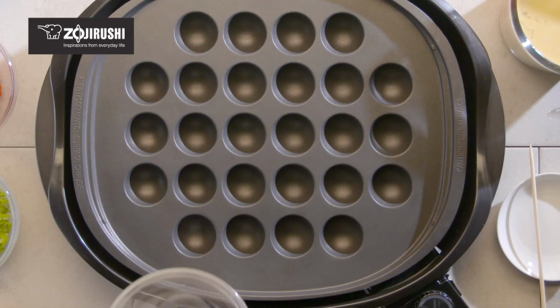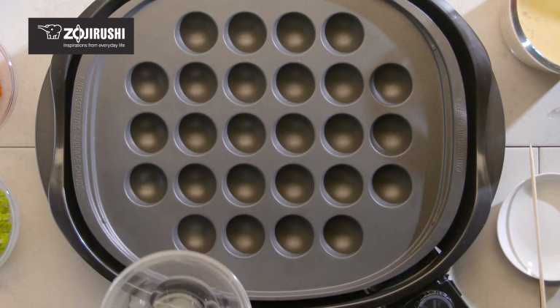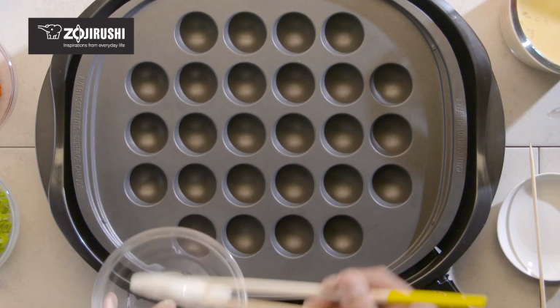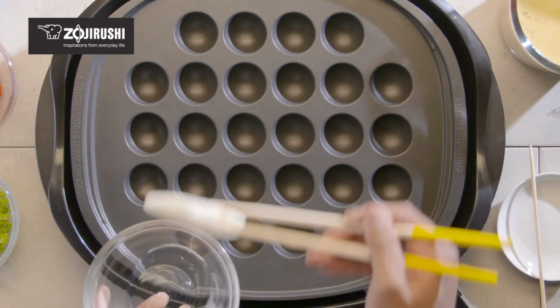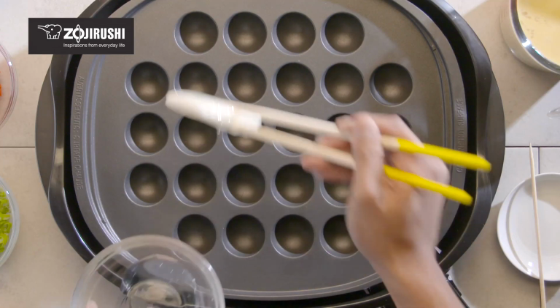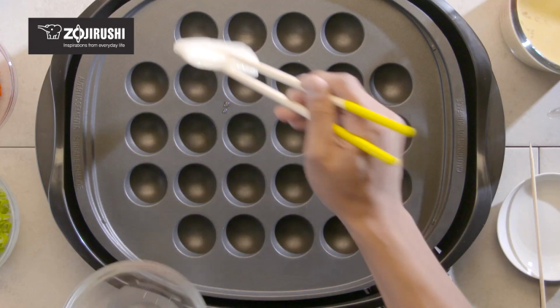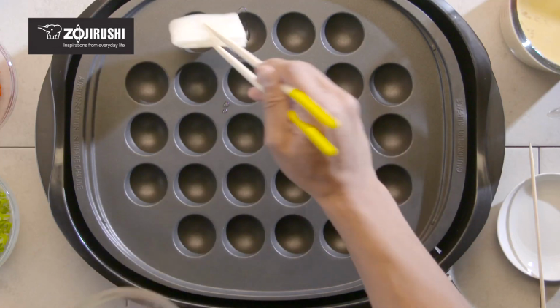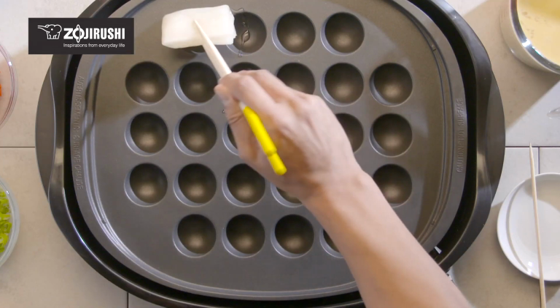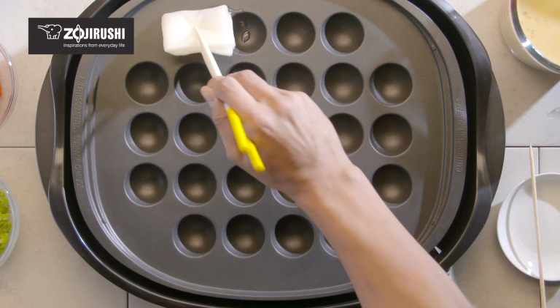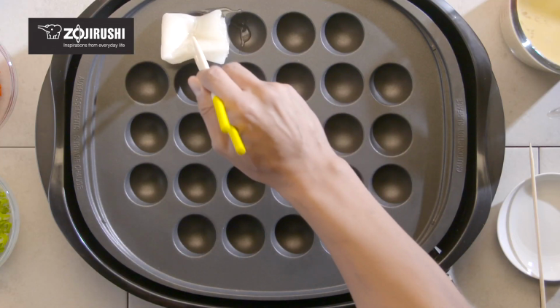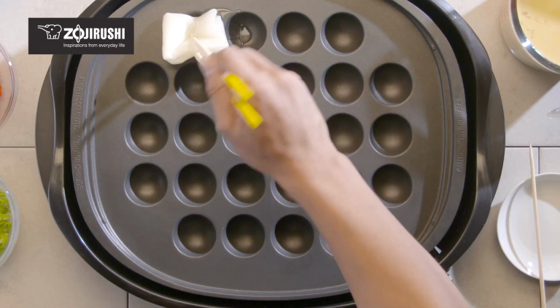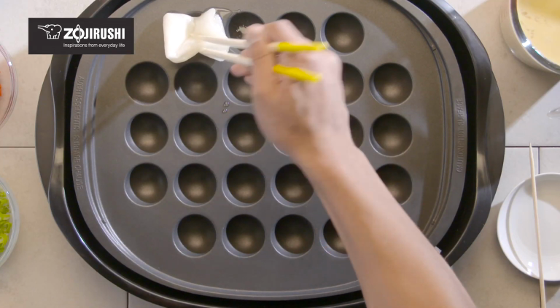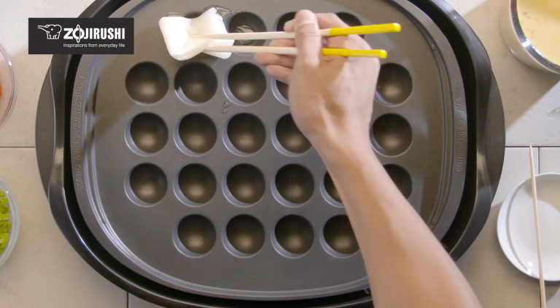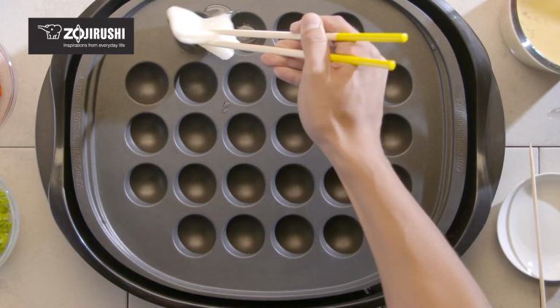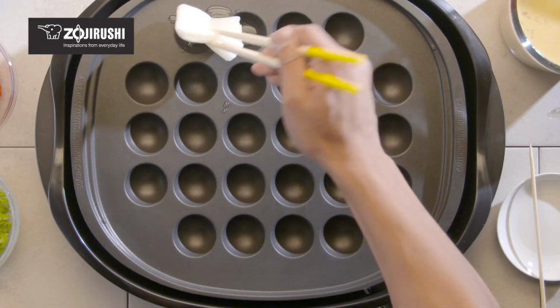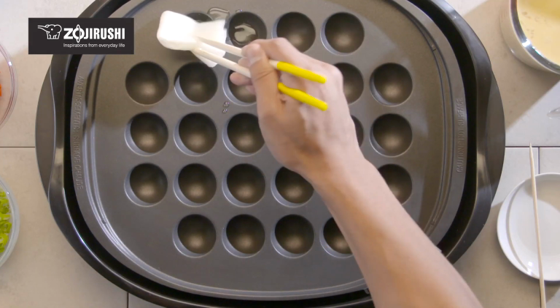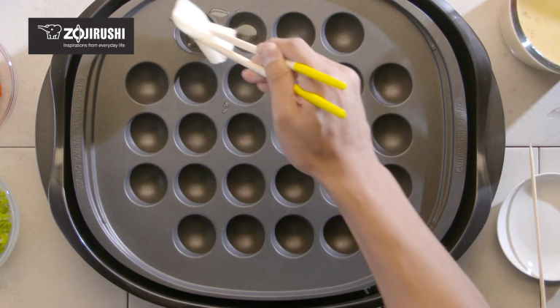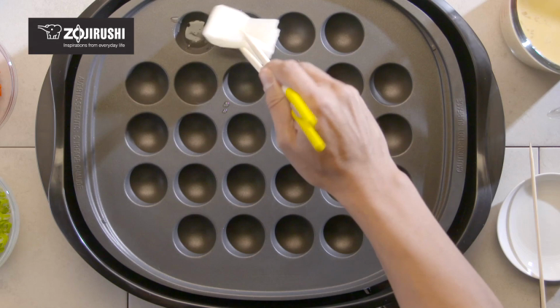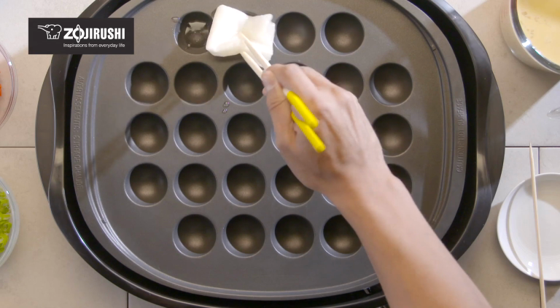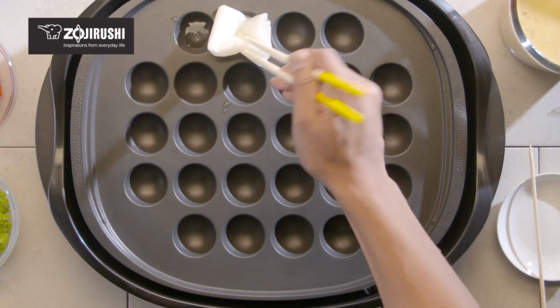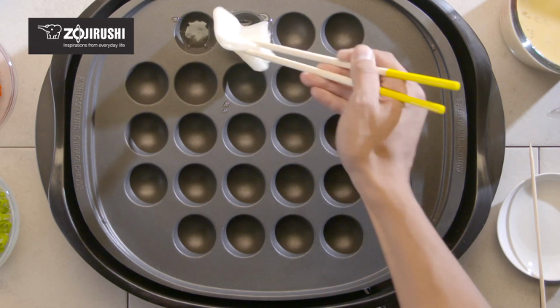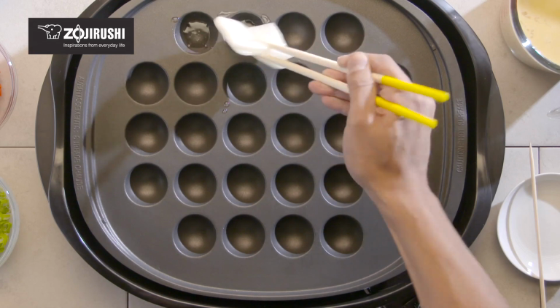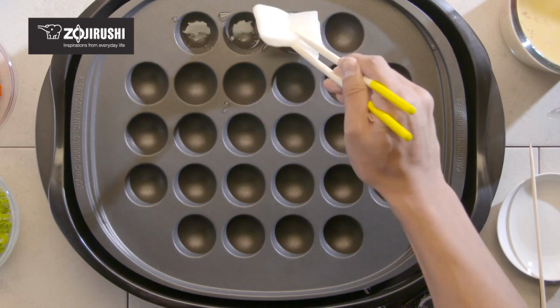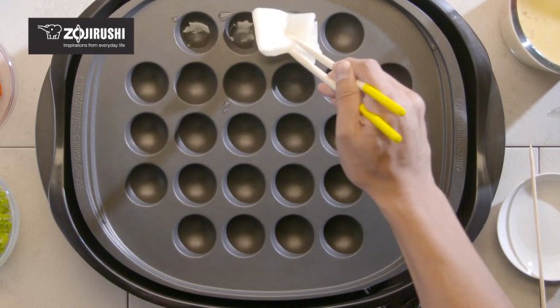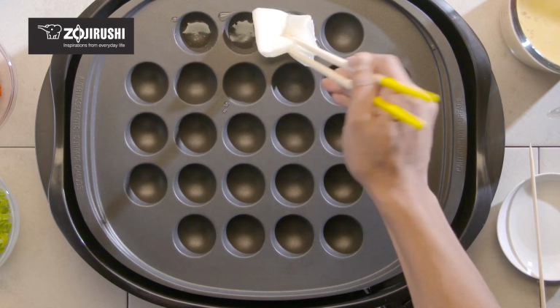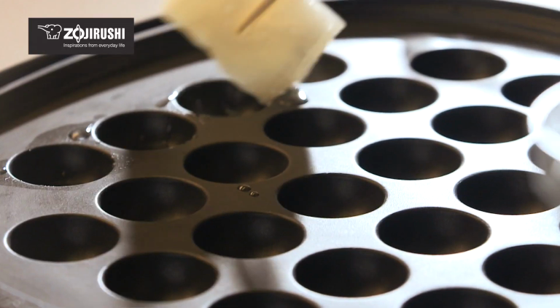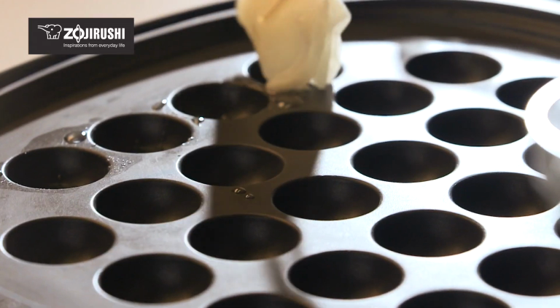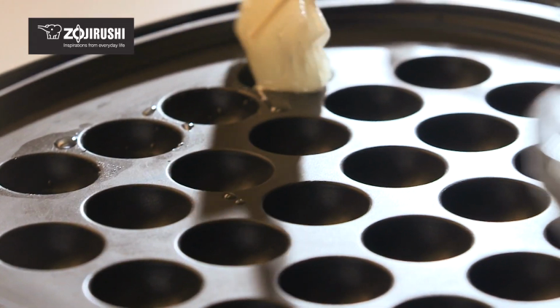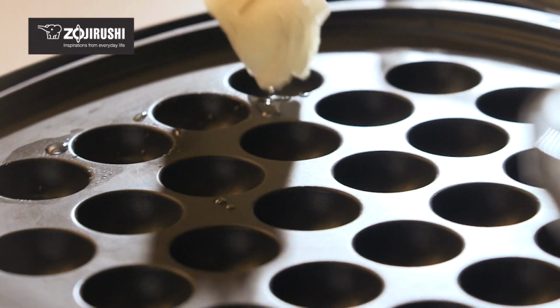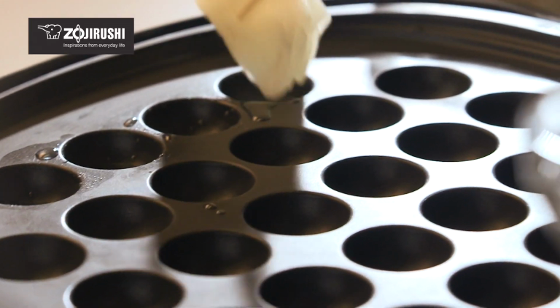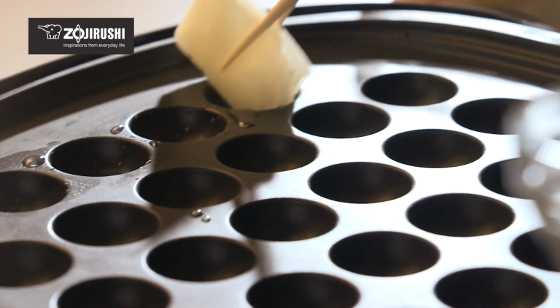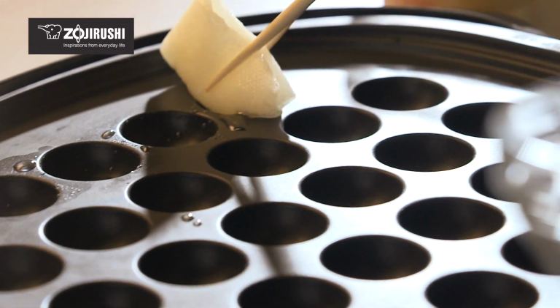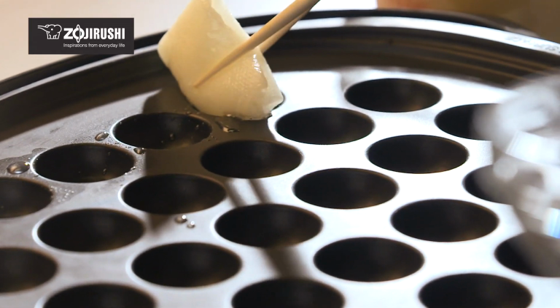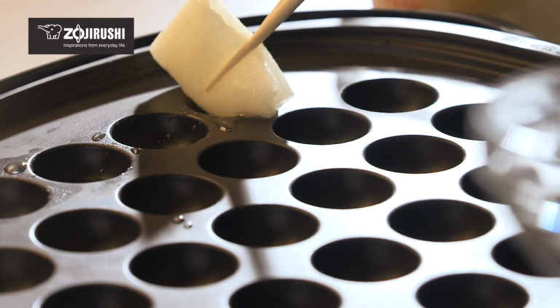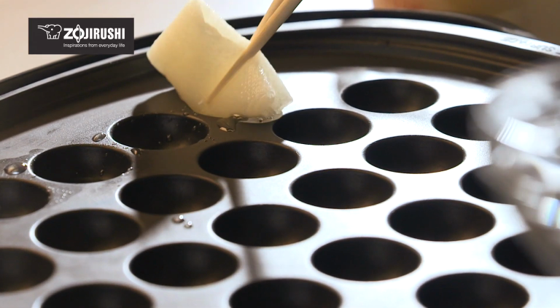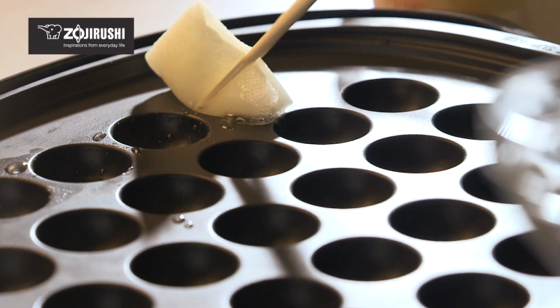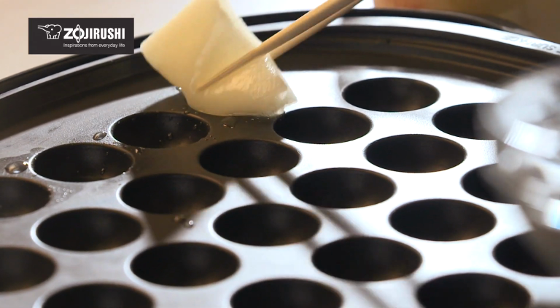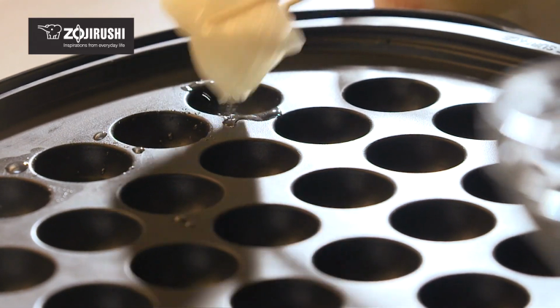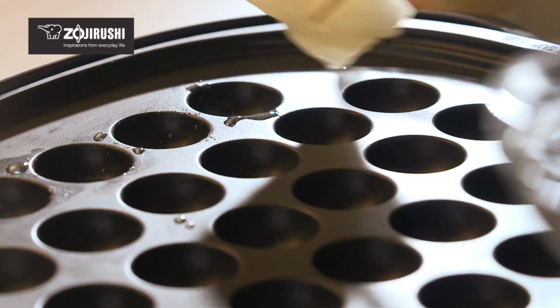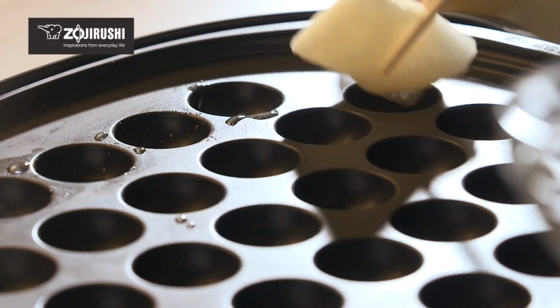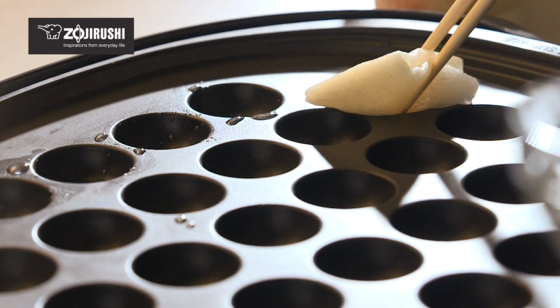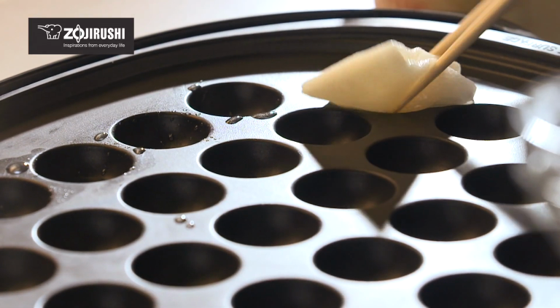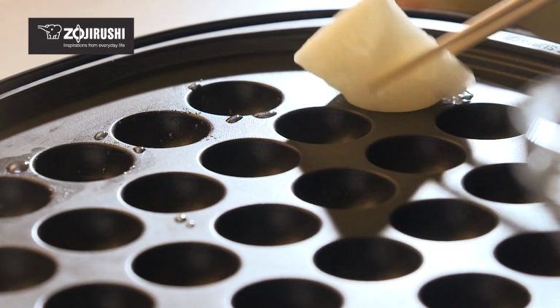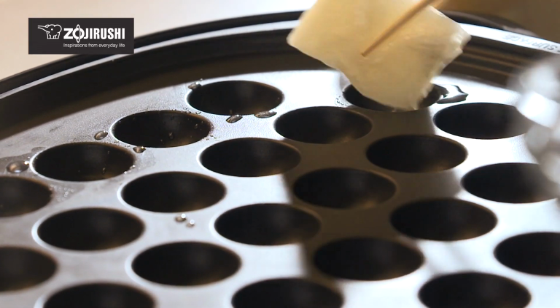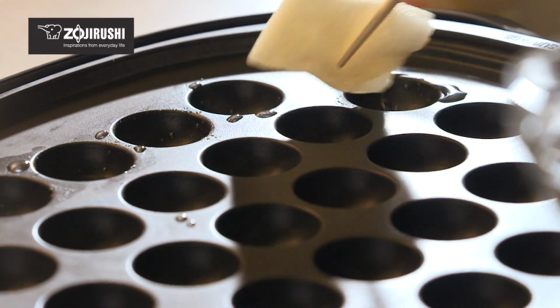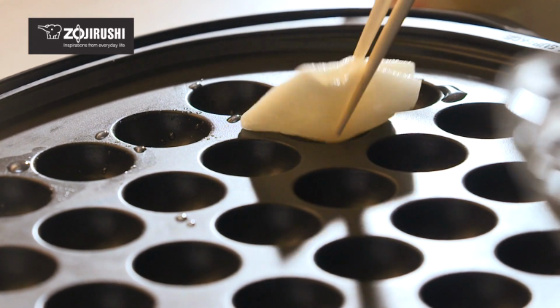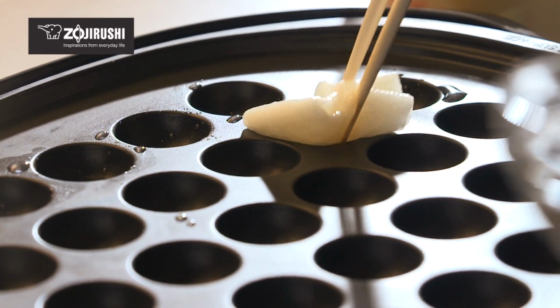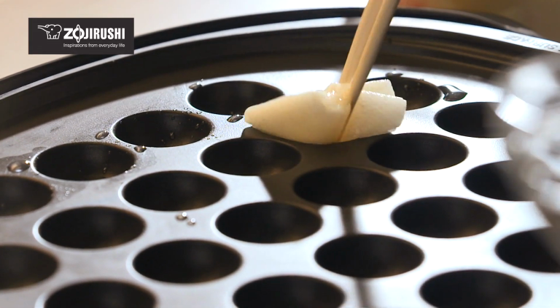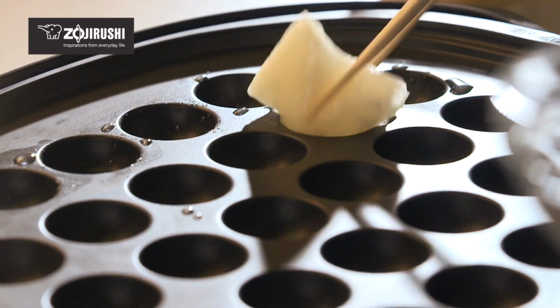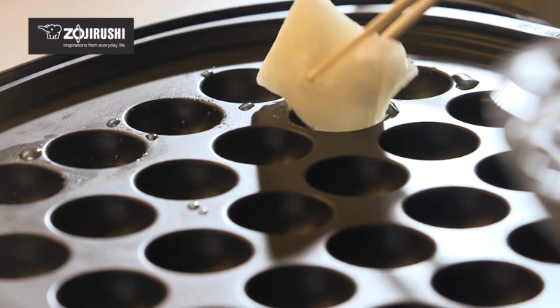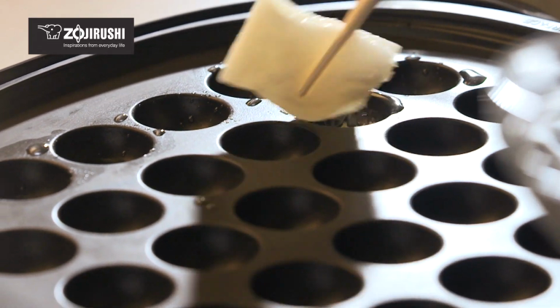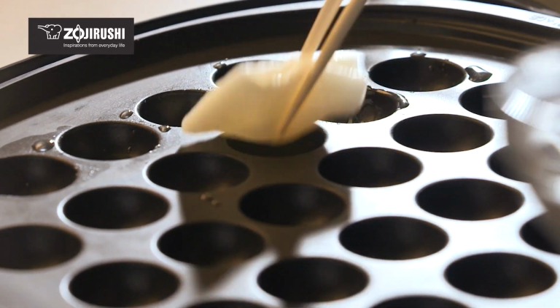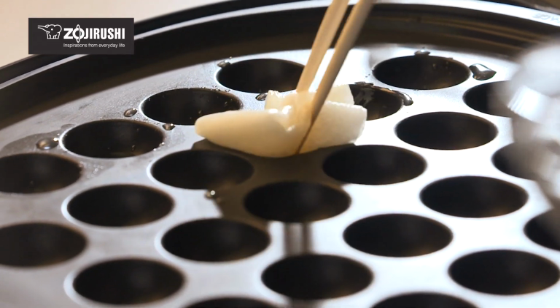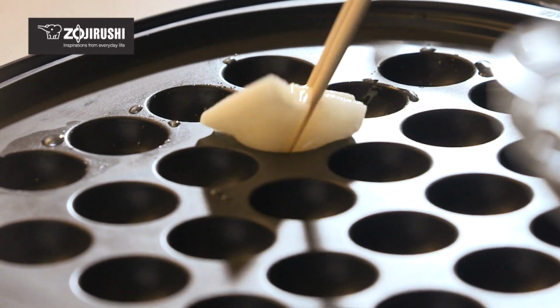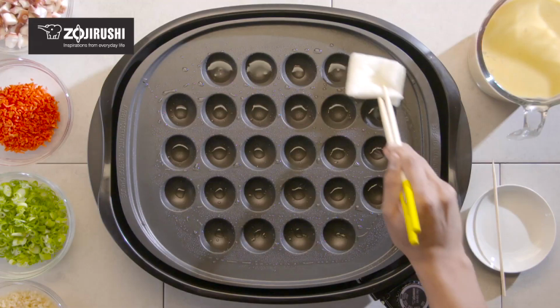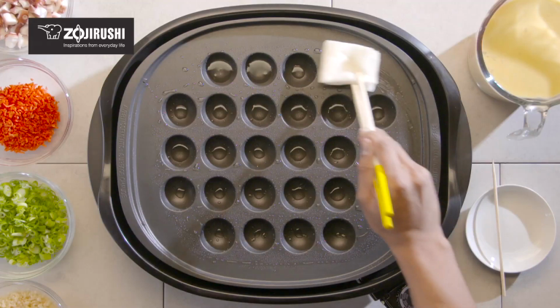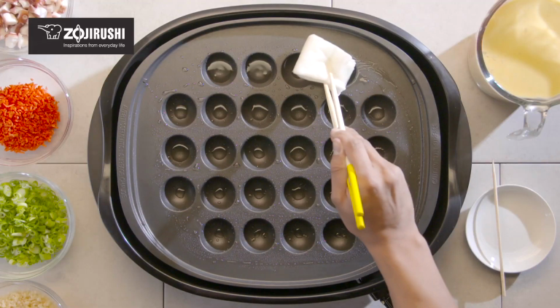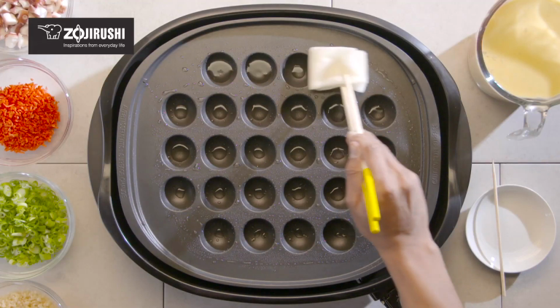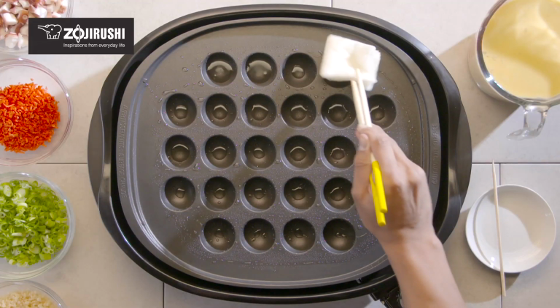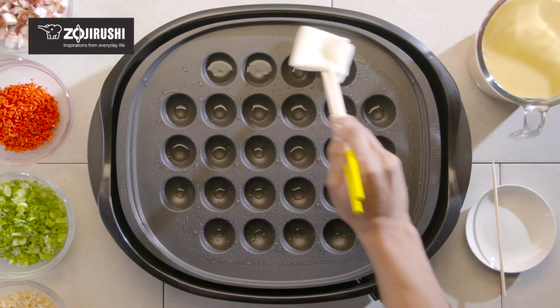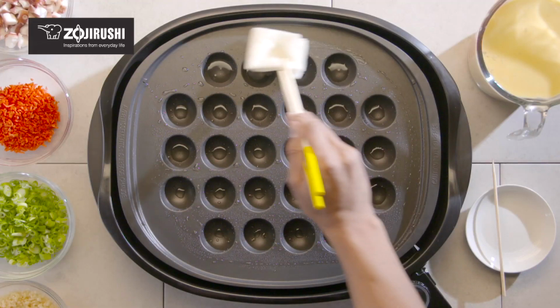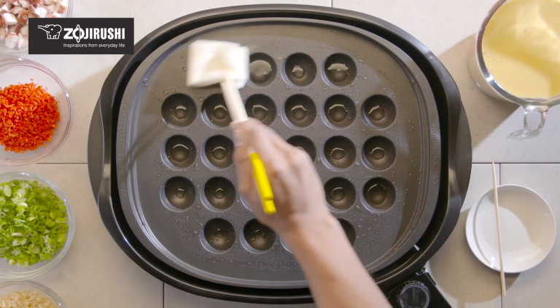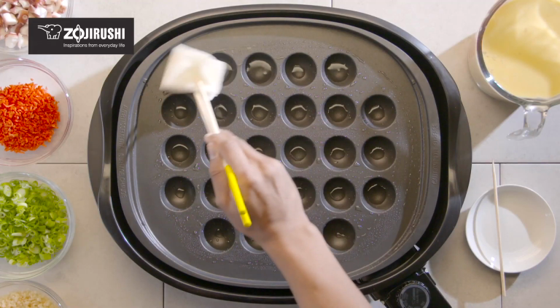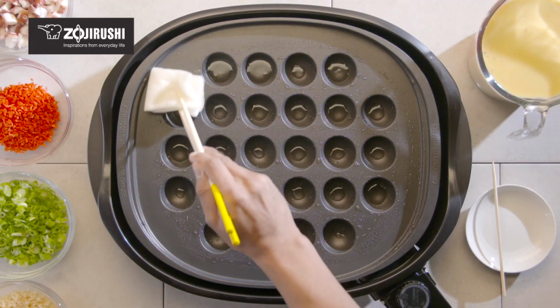Once the plate has been preheated, grease lightly with vegetable oil, both inside the holes and along the flat surface.